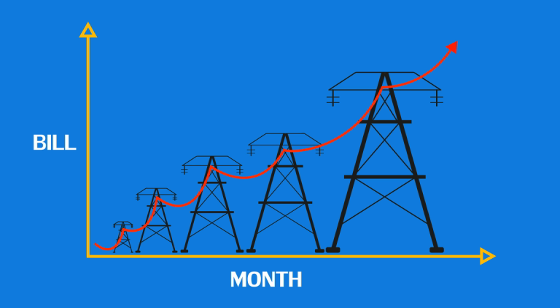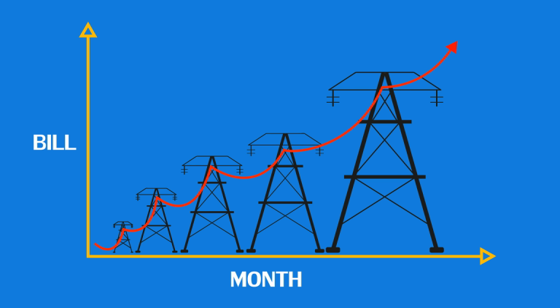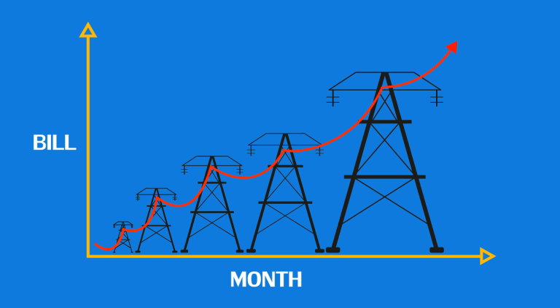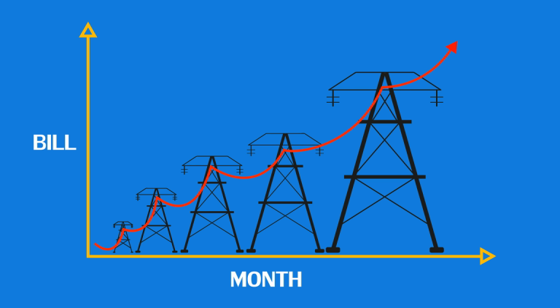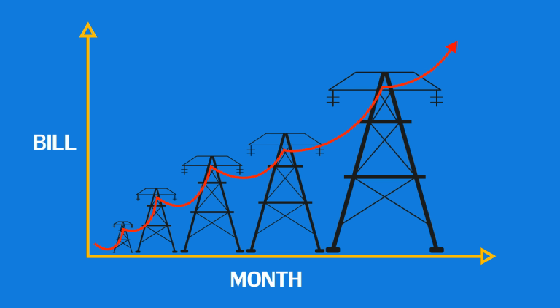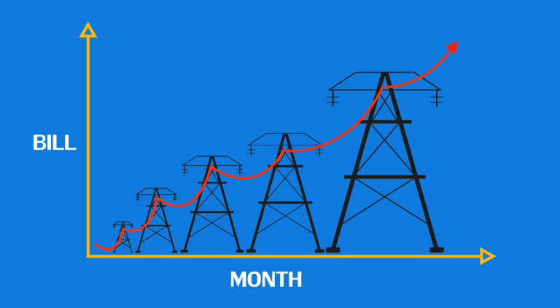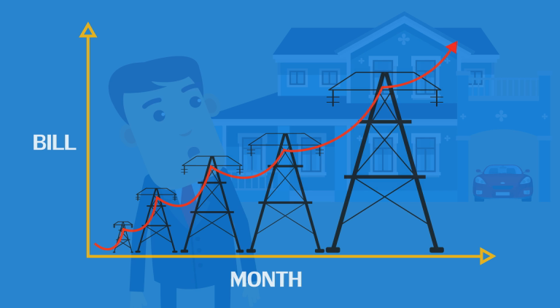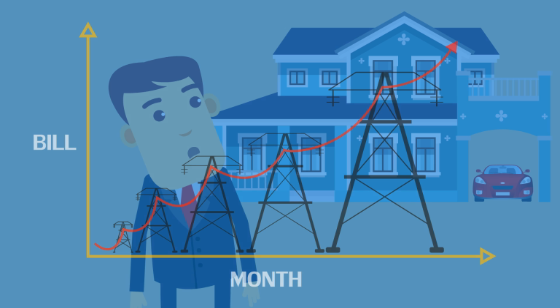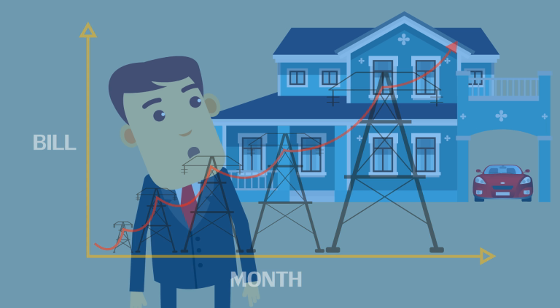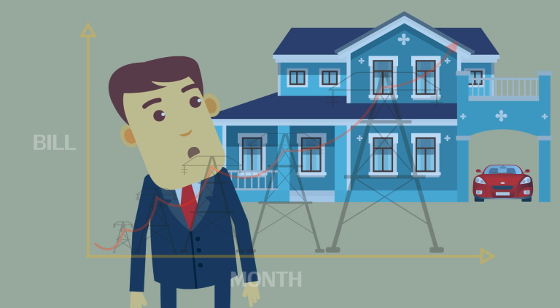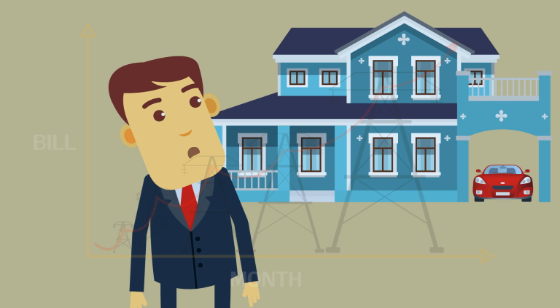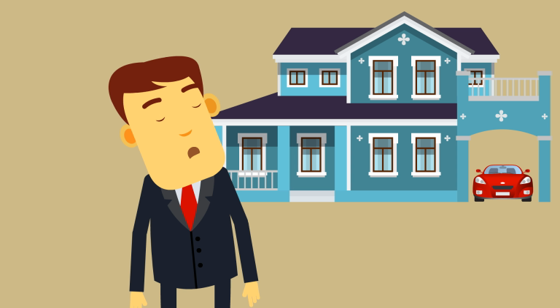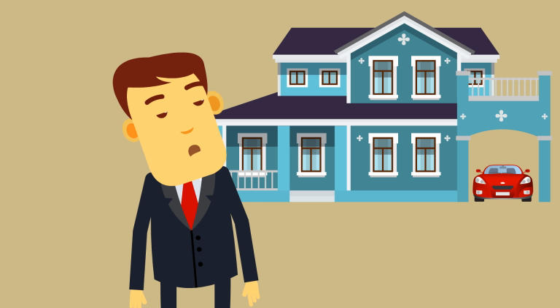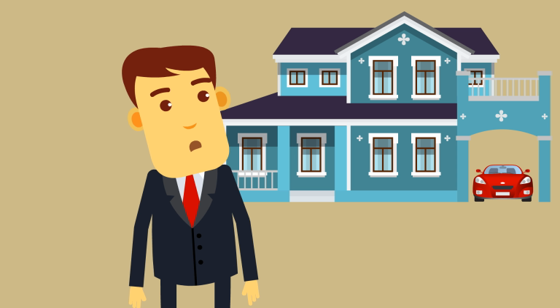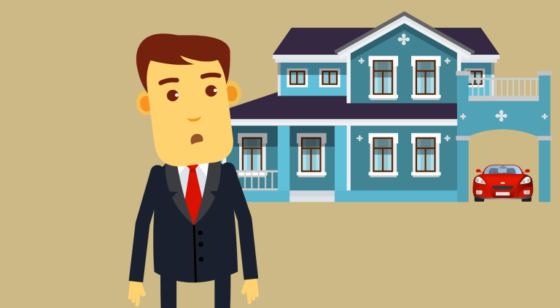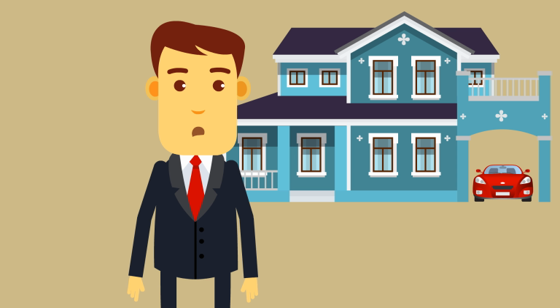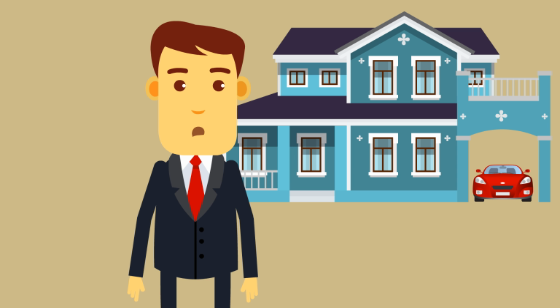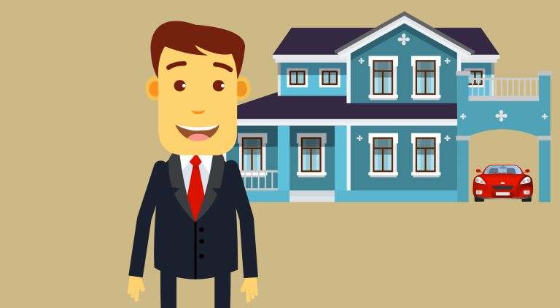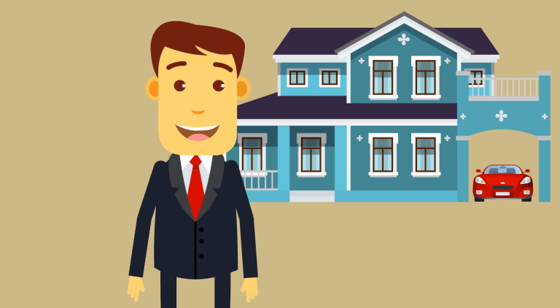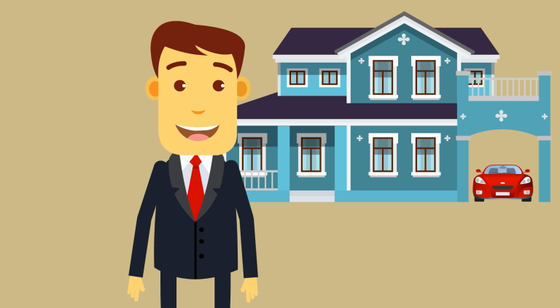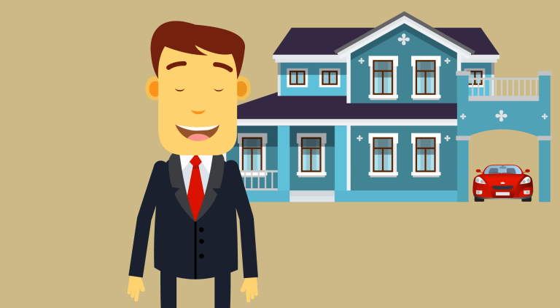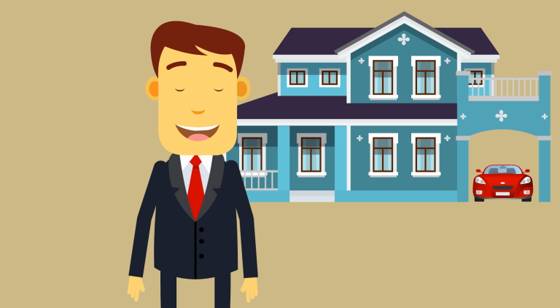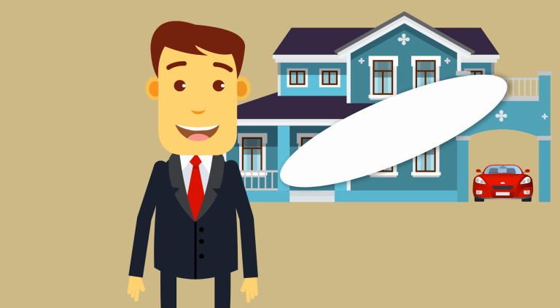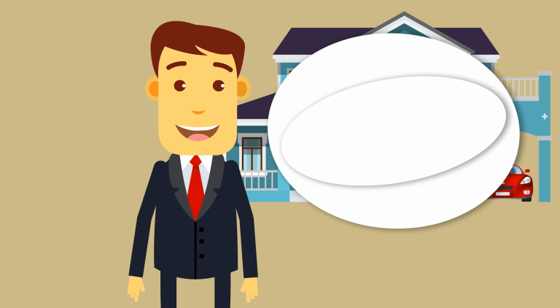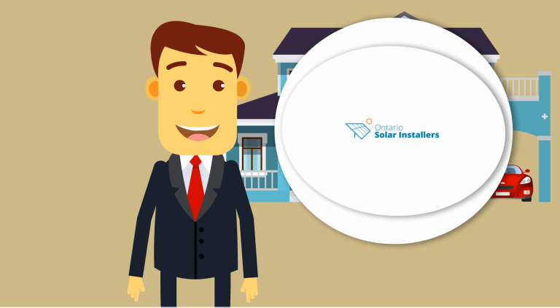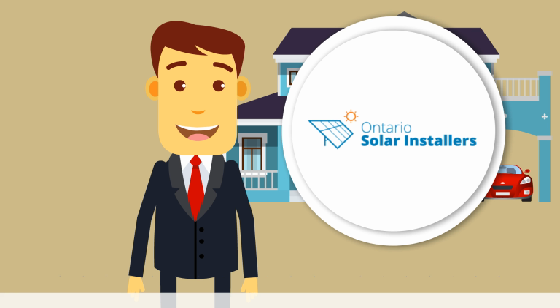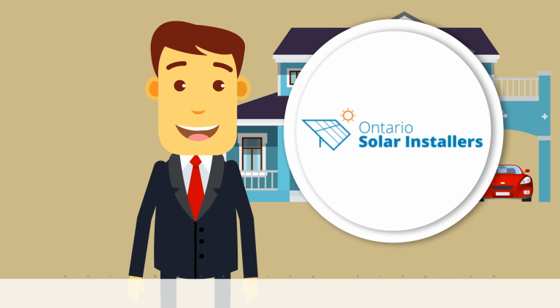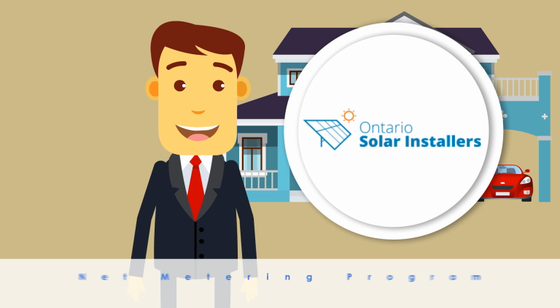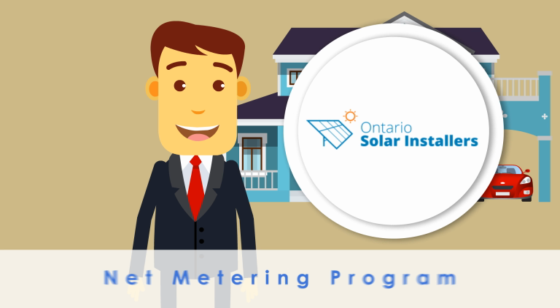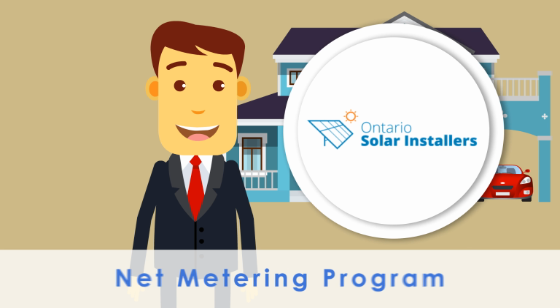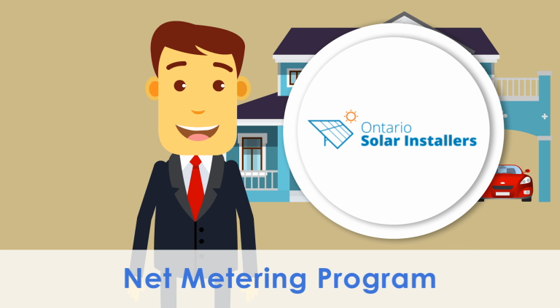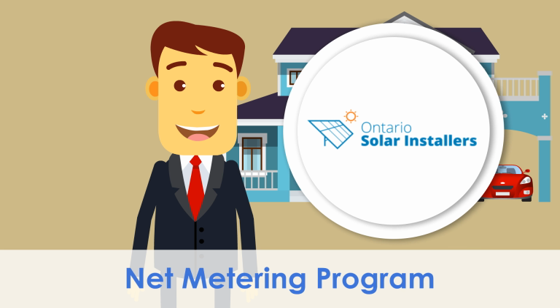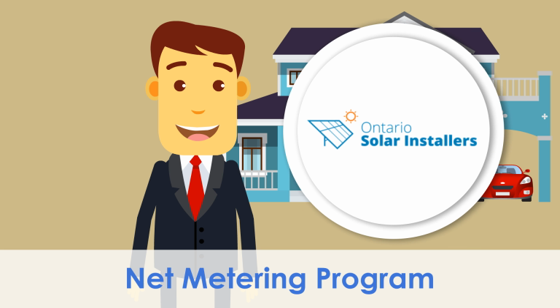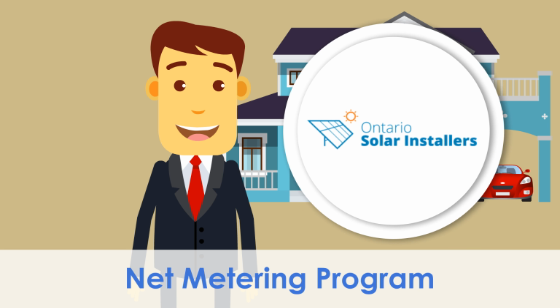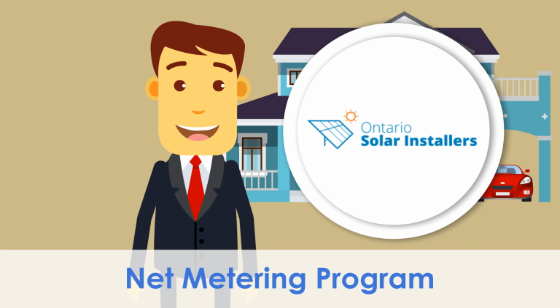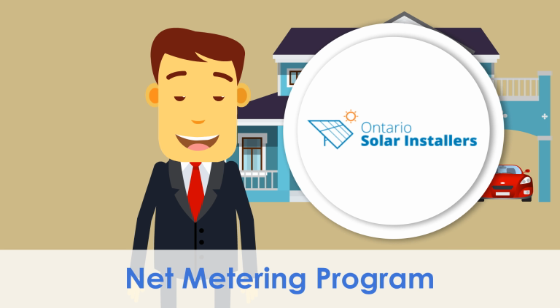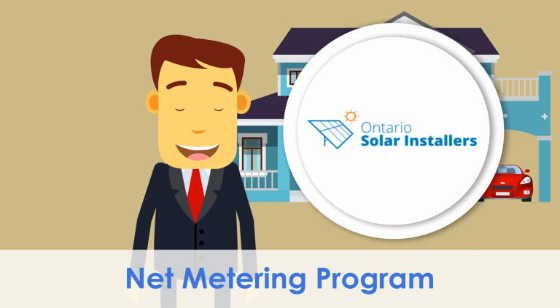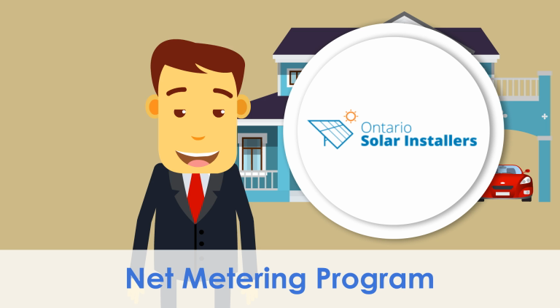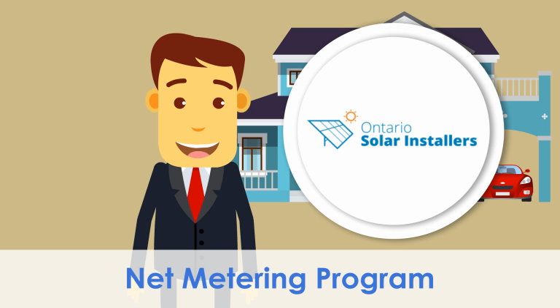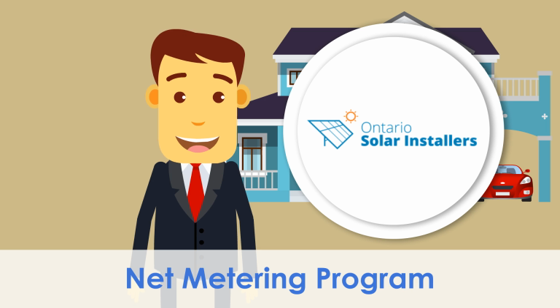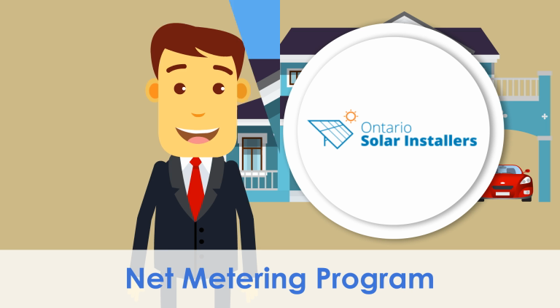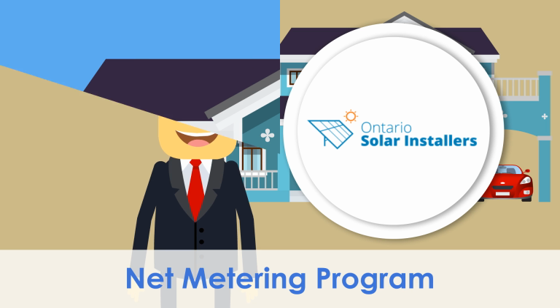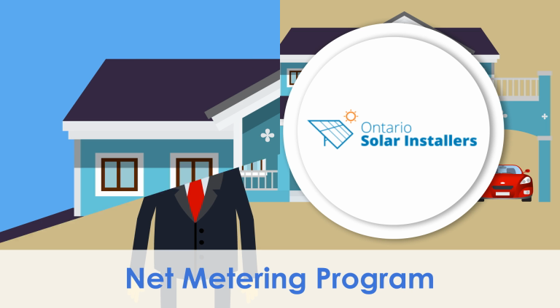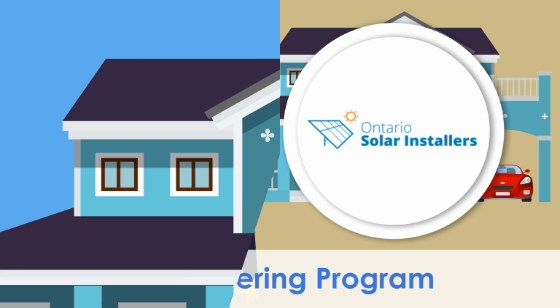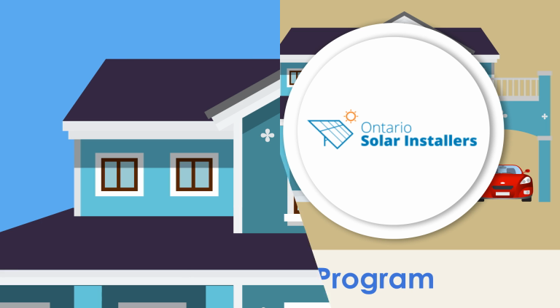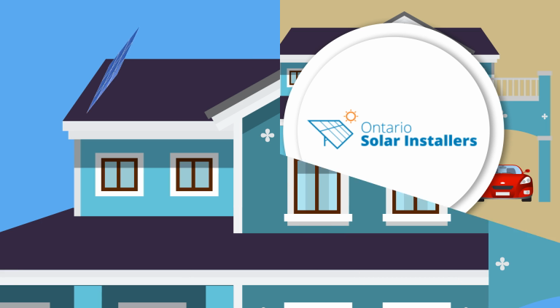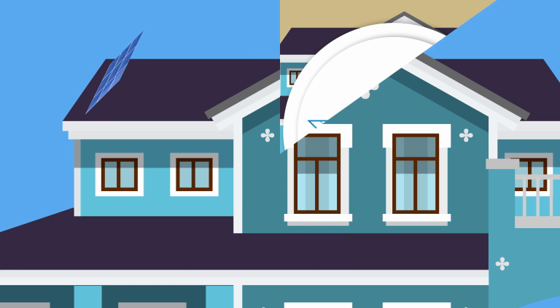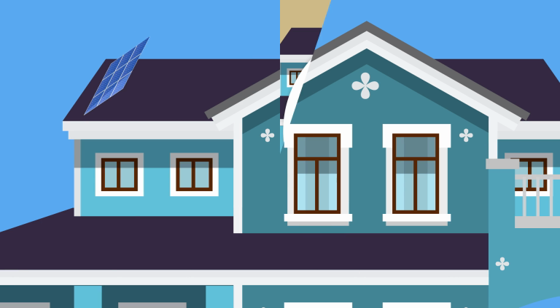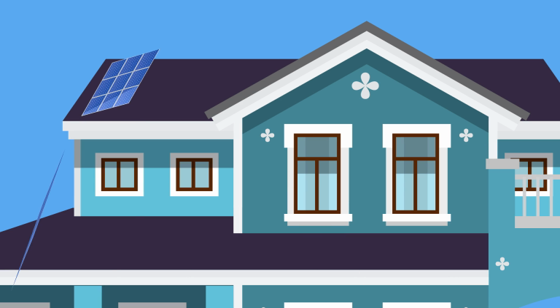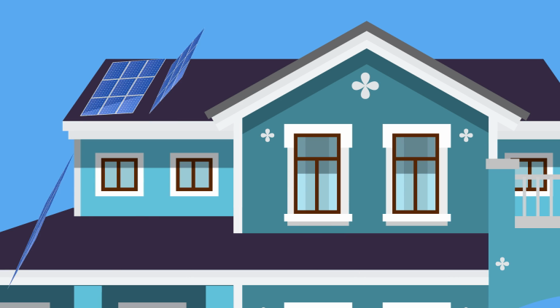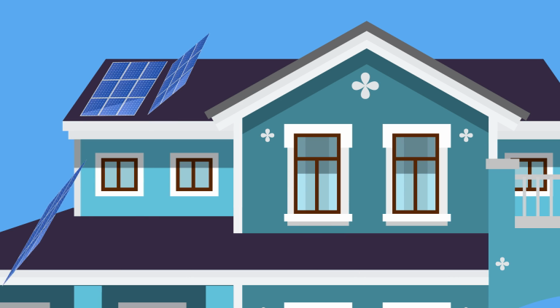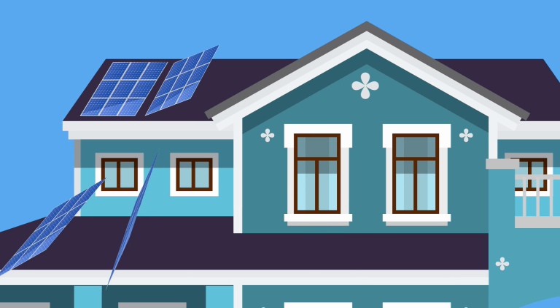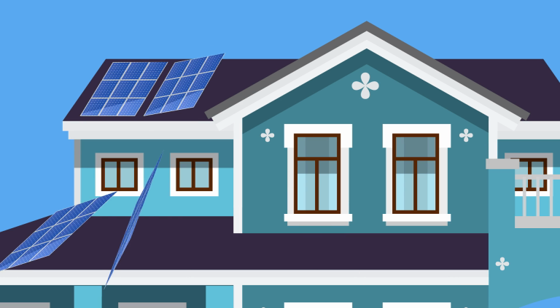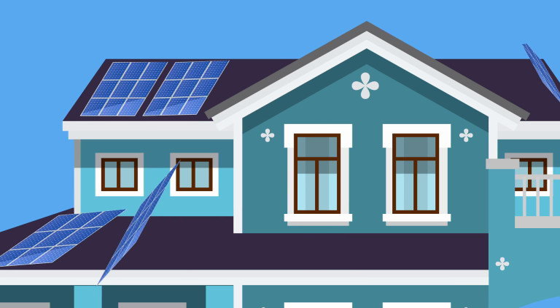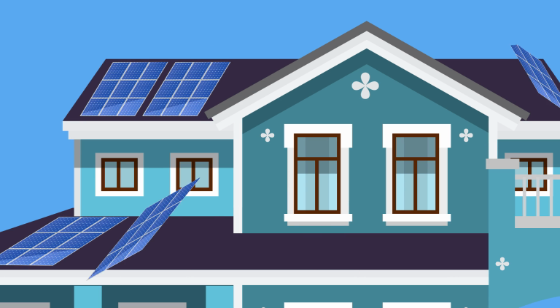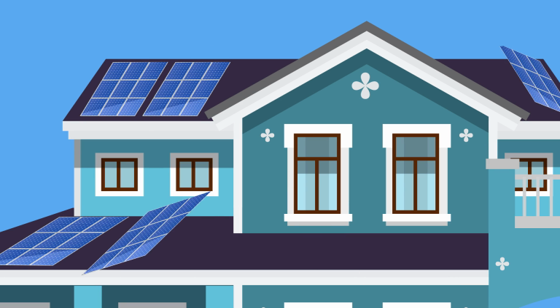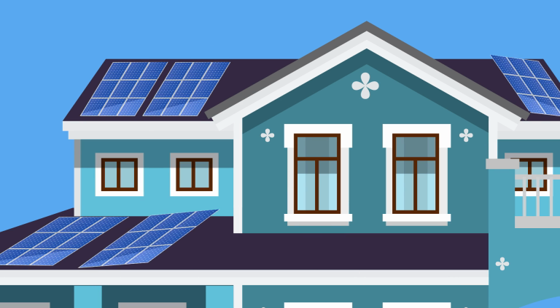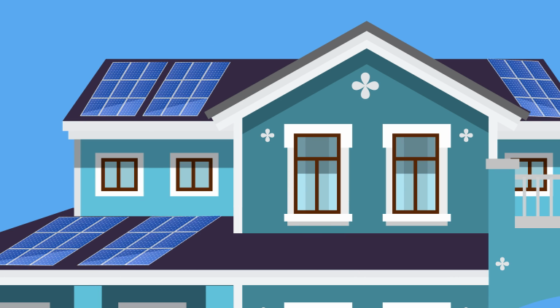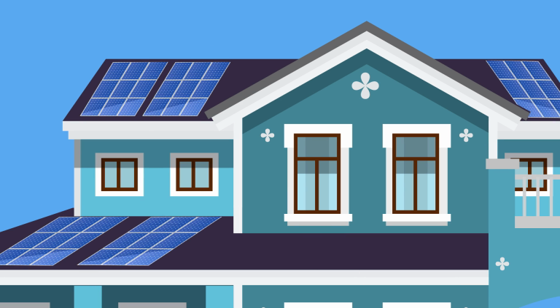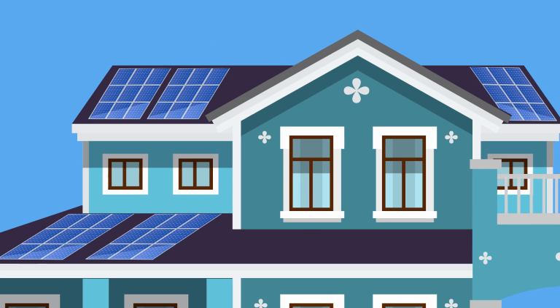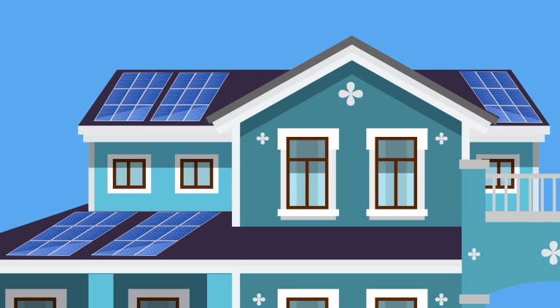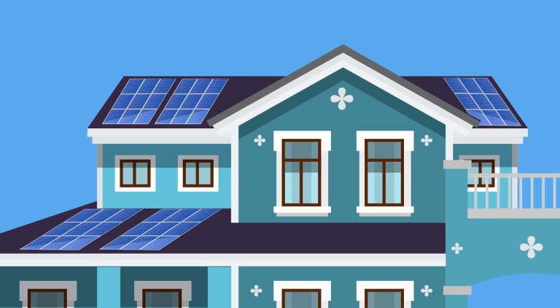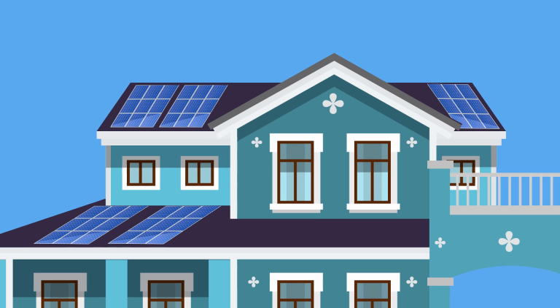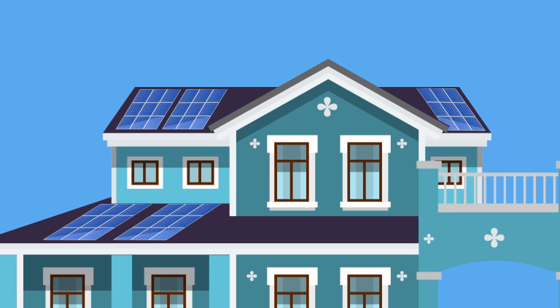Then one day, Jack learns about a net metering program and decides to install solar panels on the roof of his house.